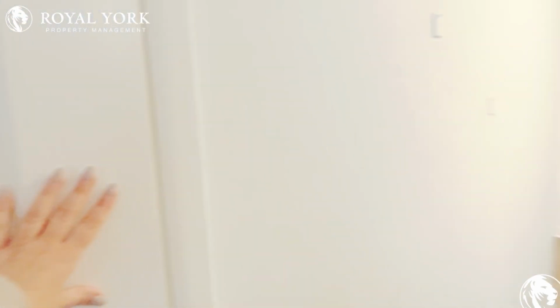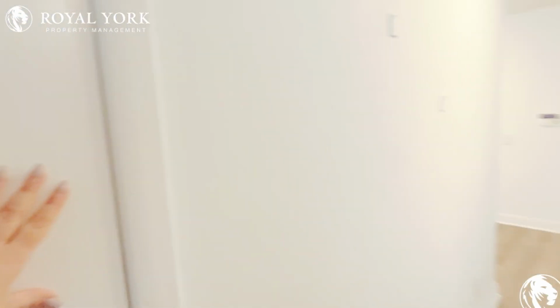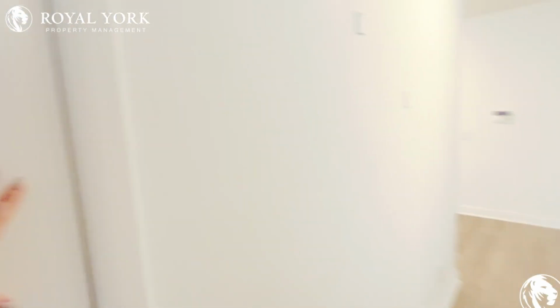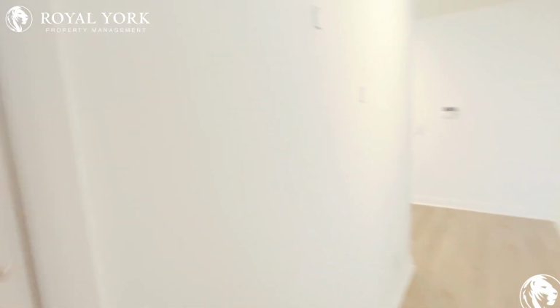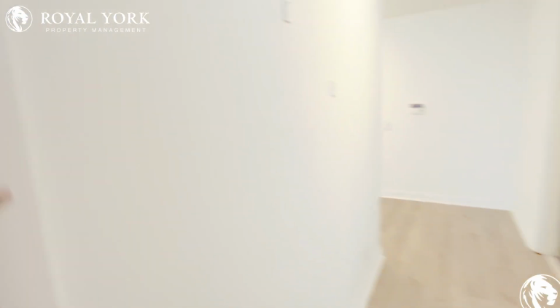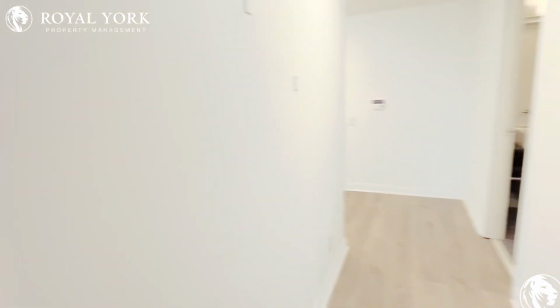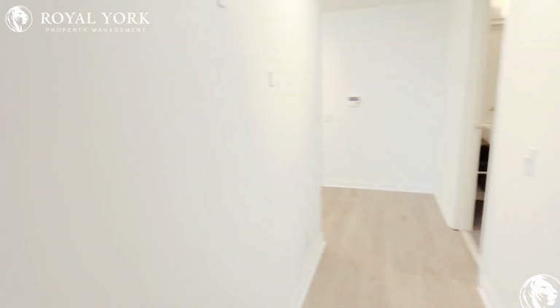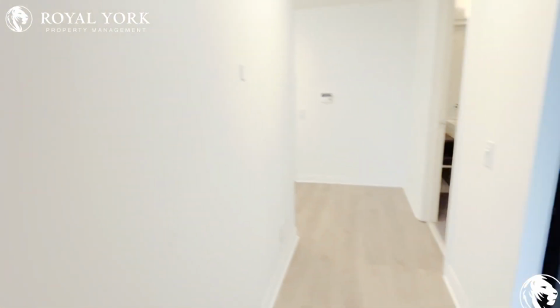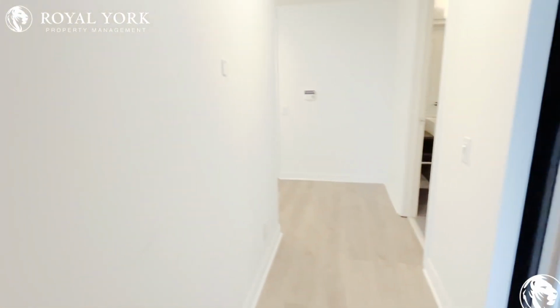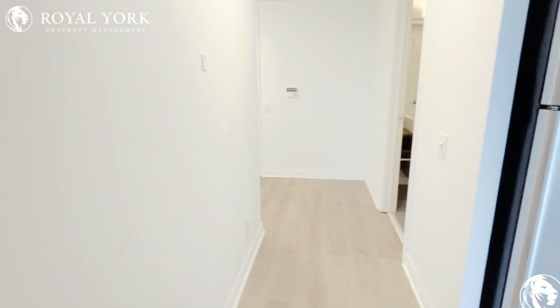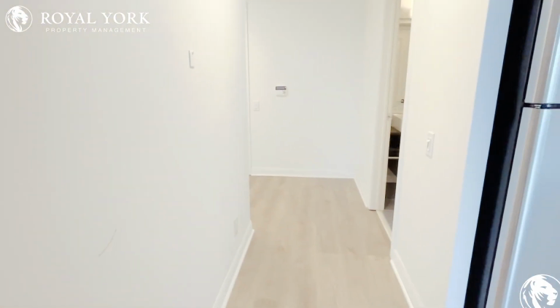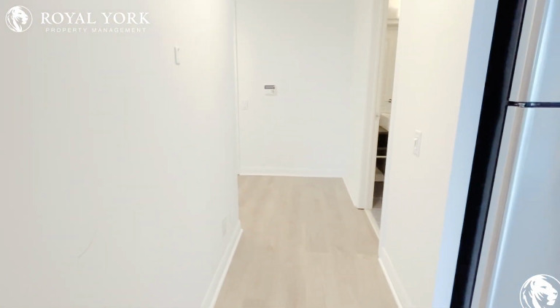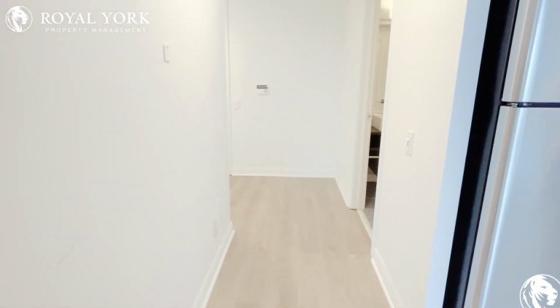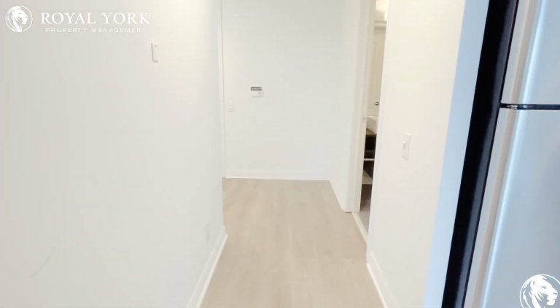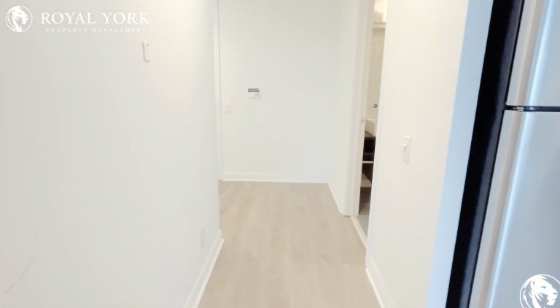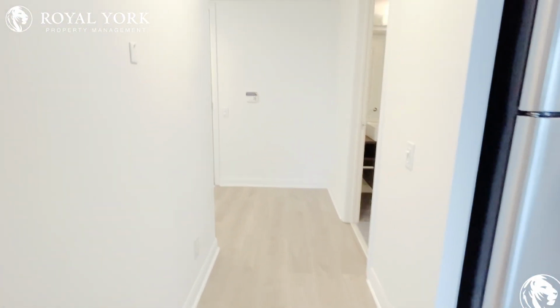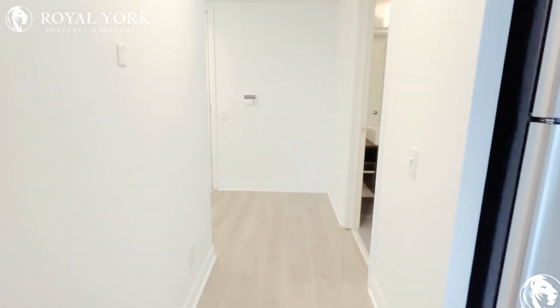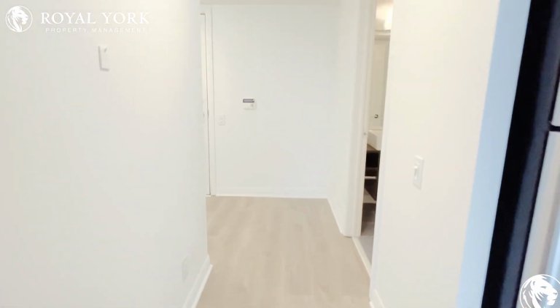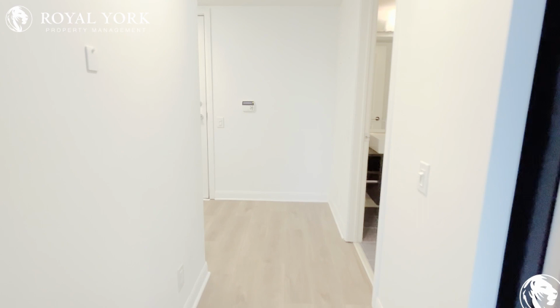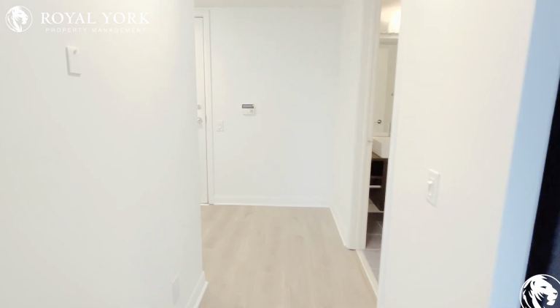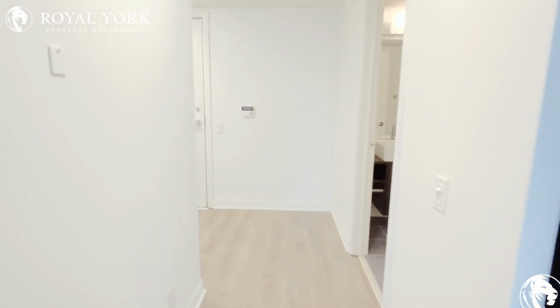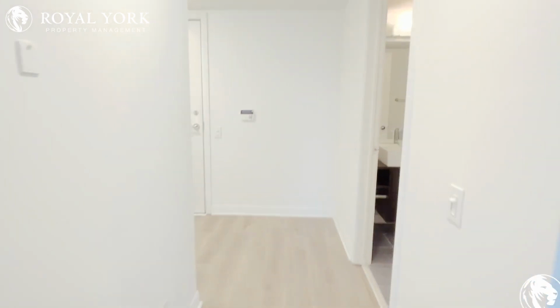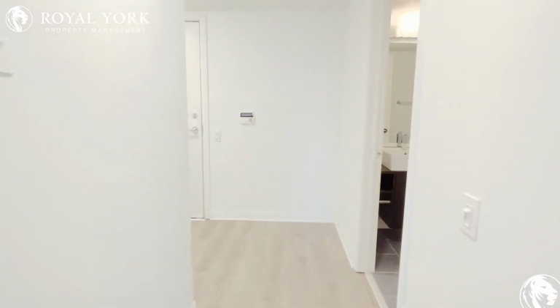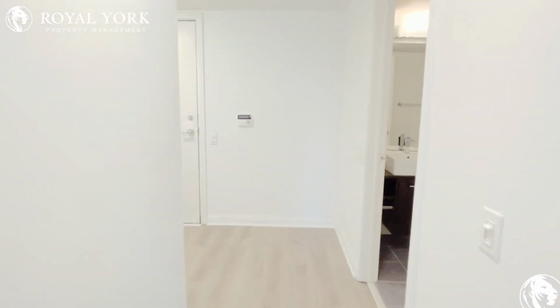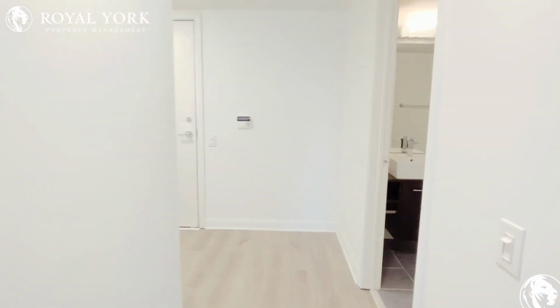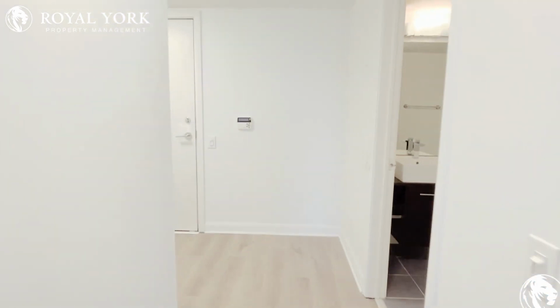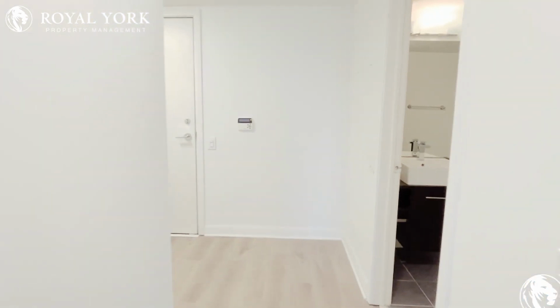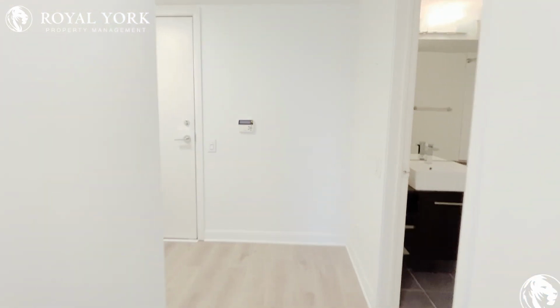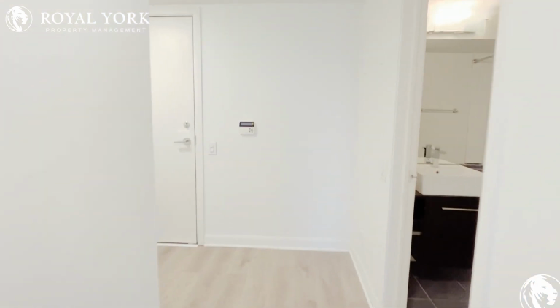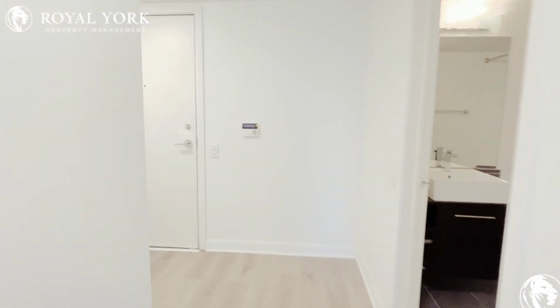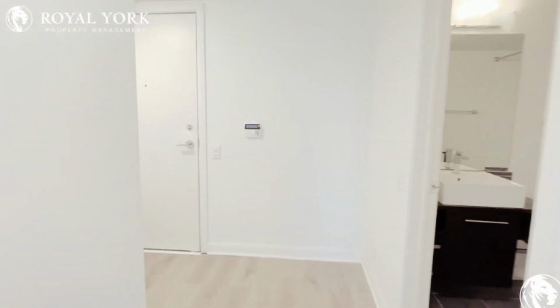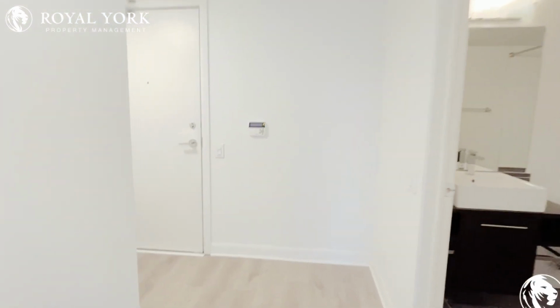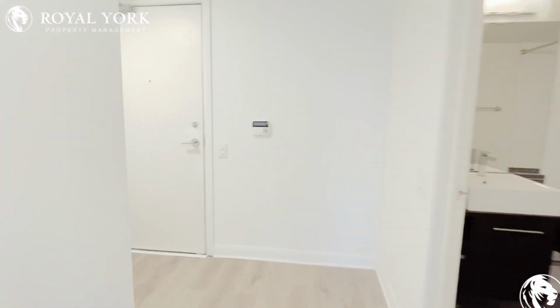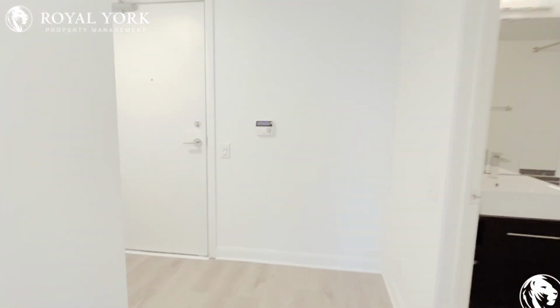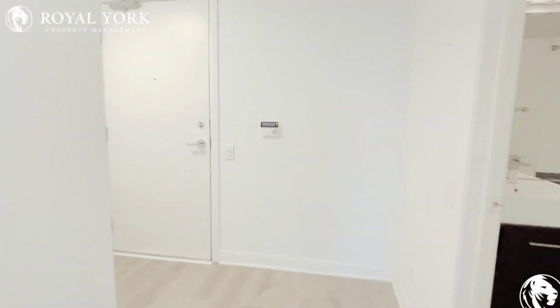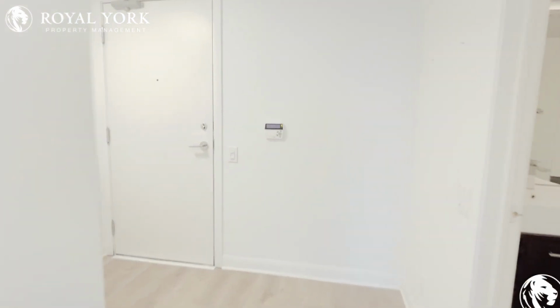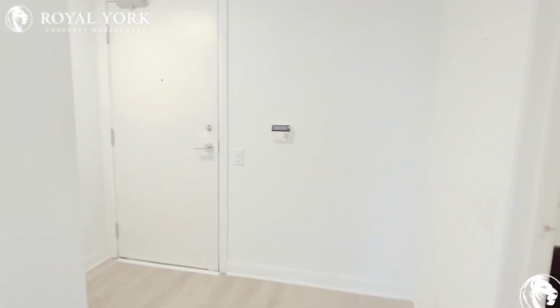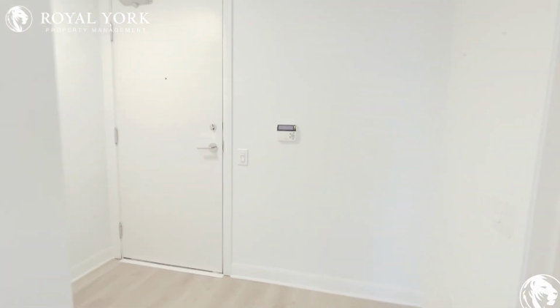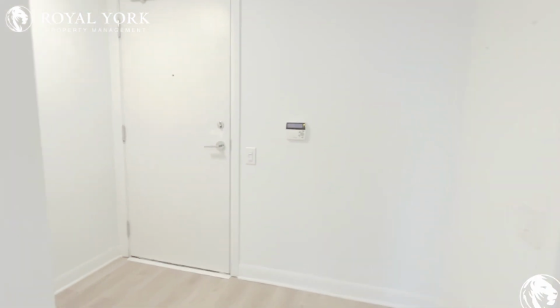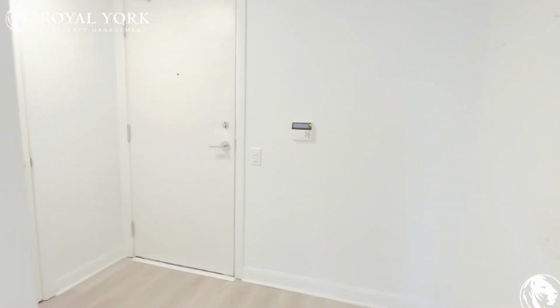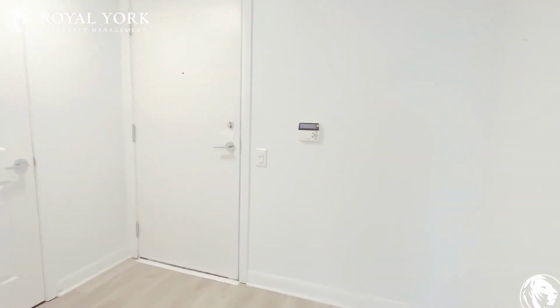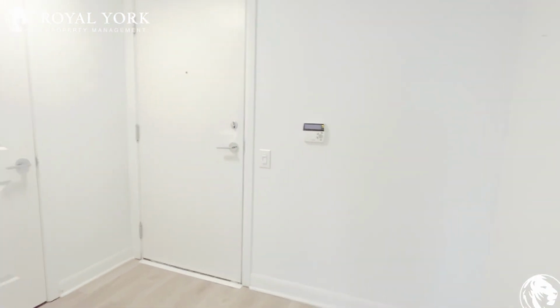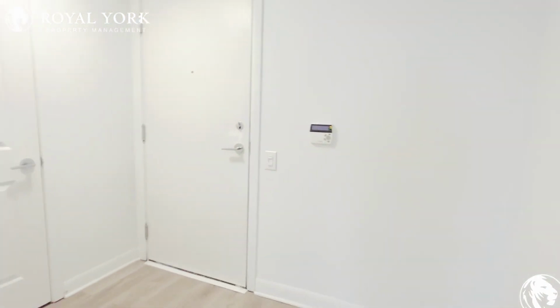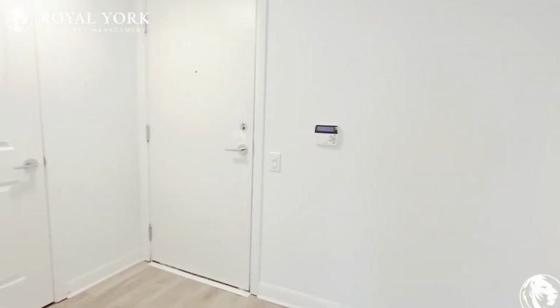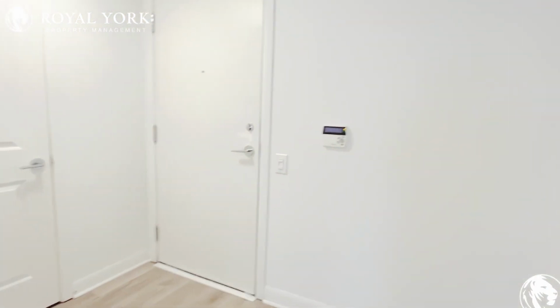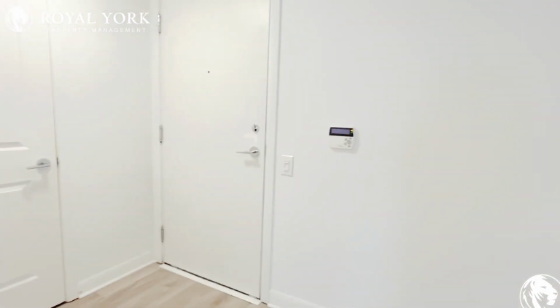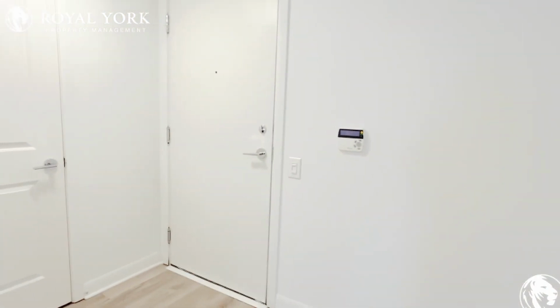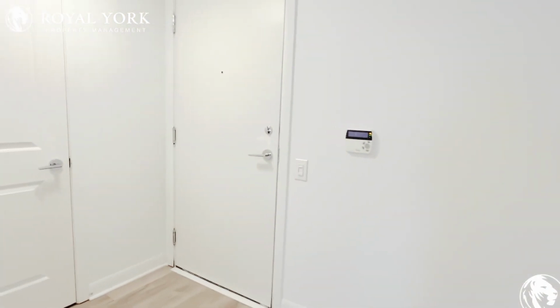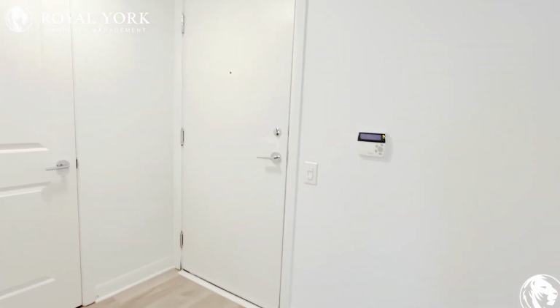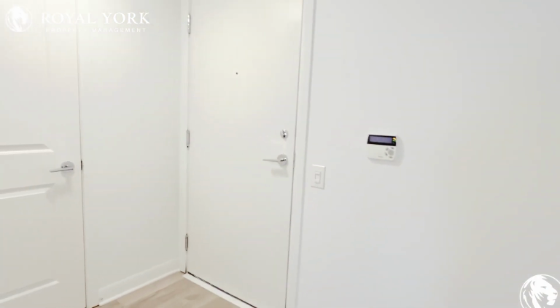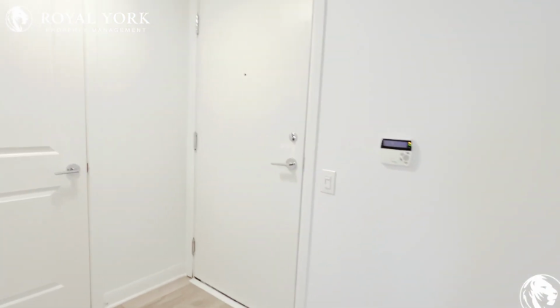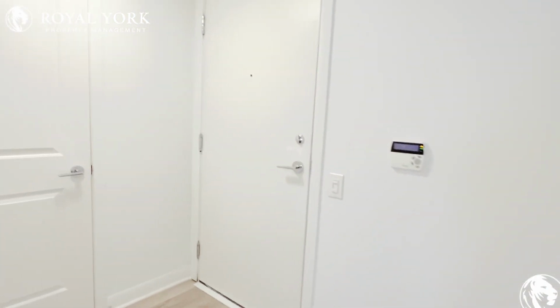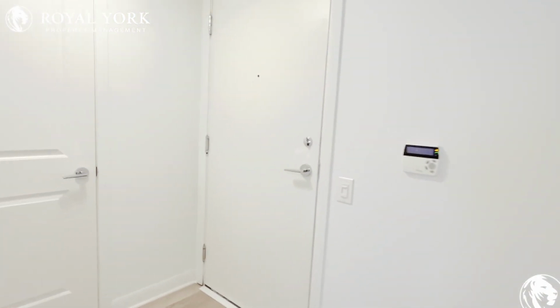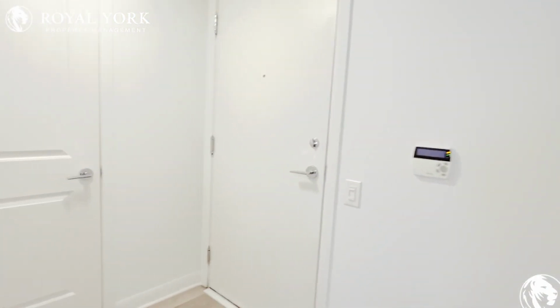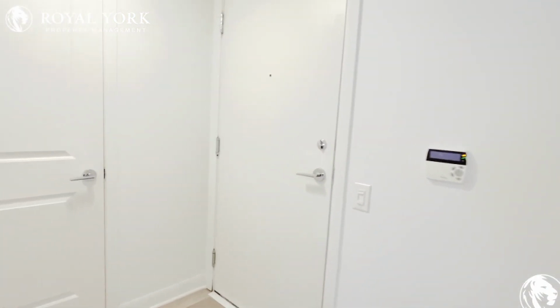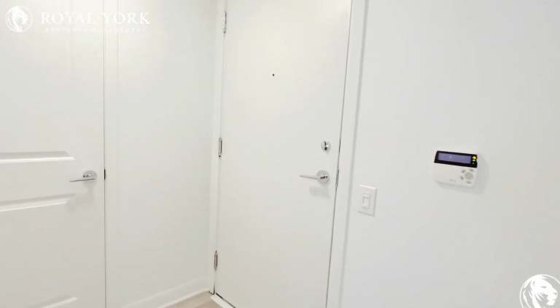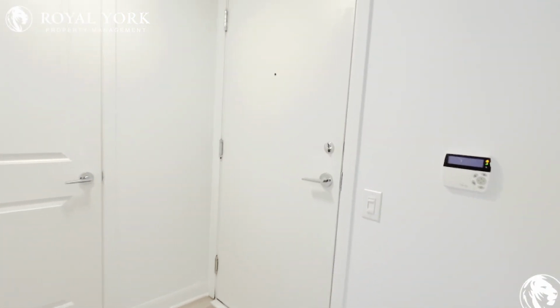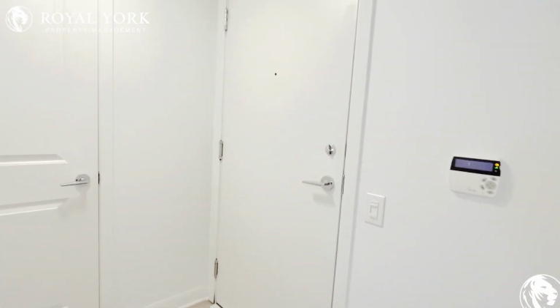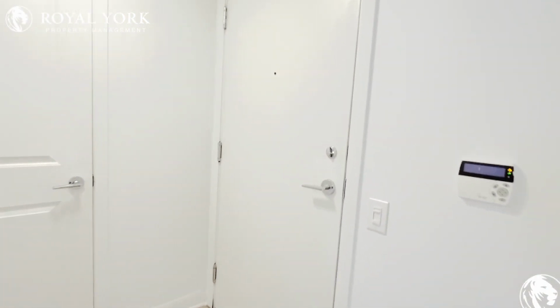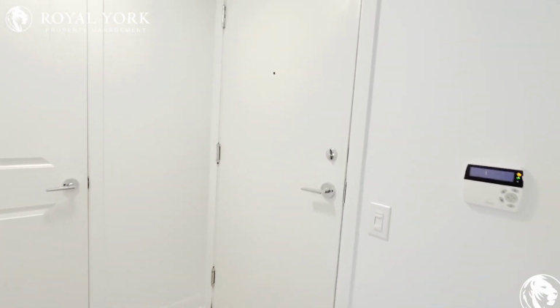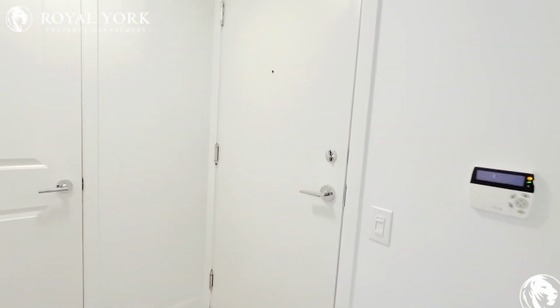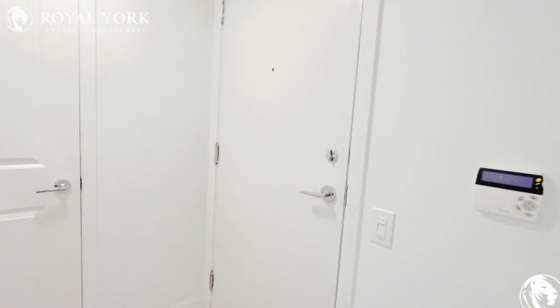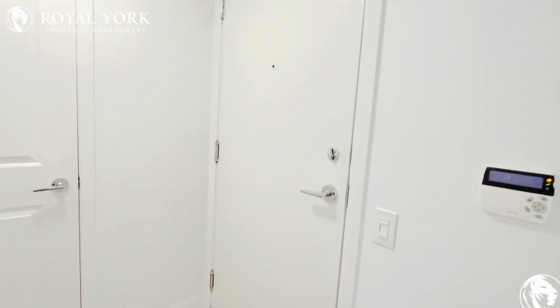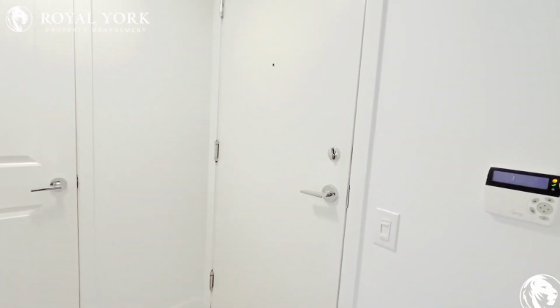If you like this home you can contact Broad York Property Management 24 hours a day, seven days a week. I'll see you next time.